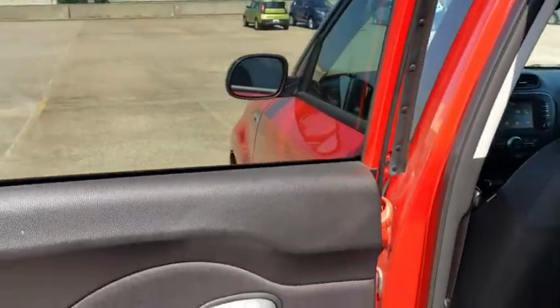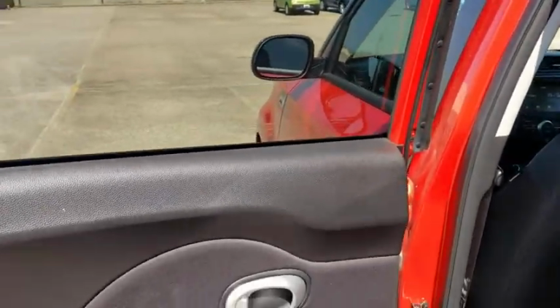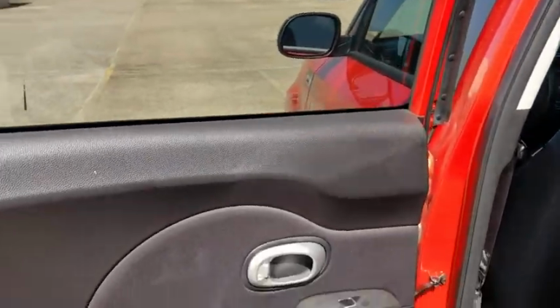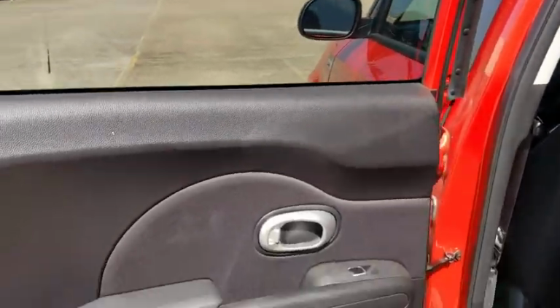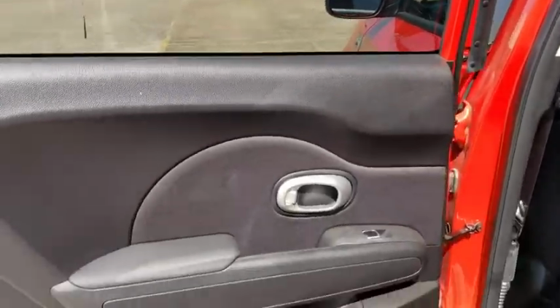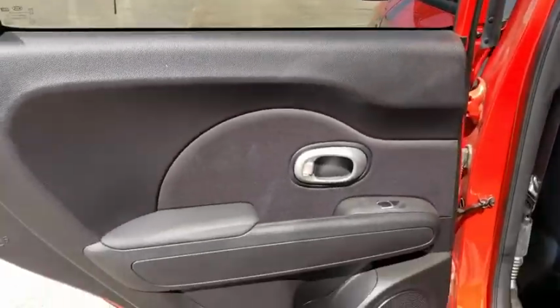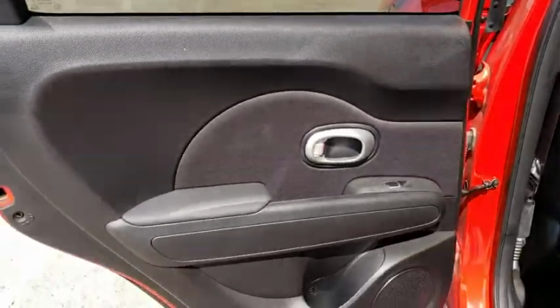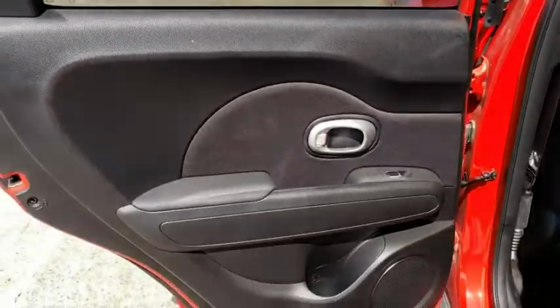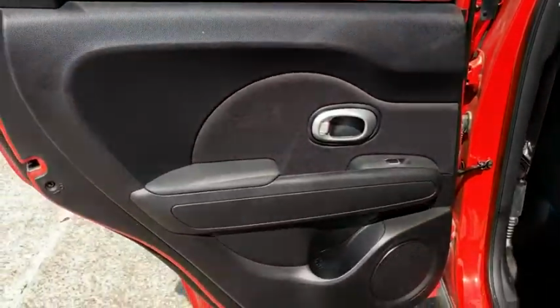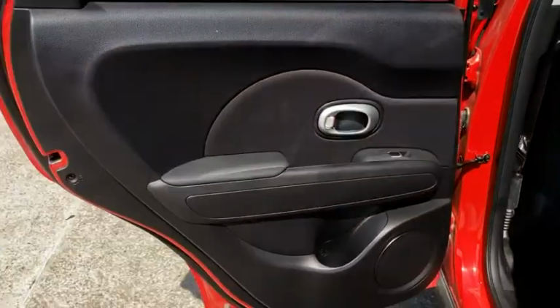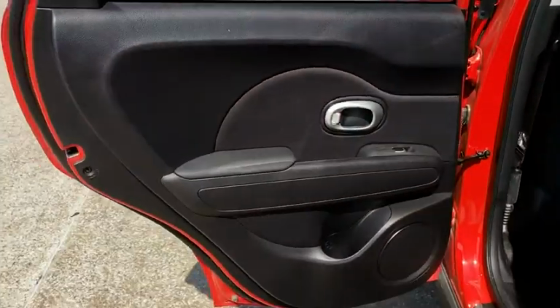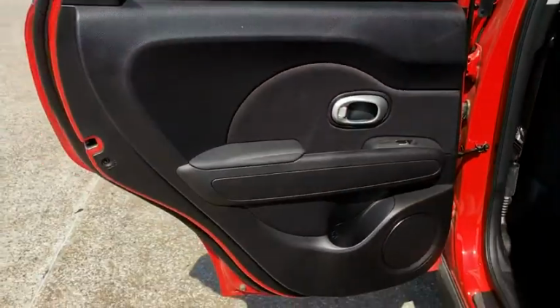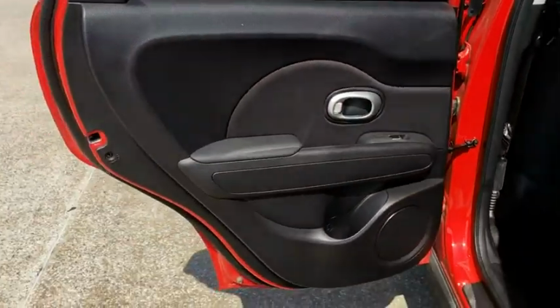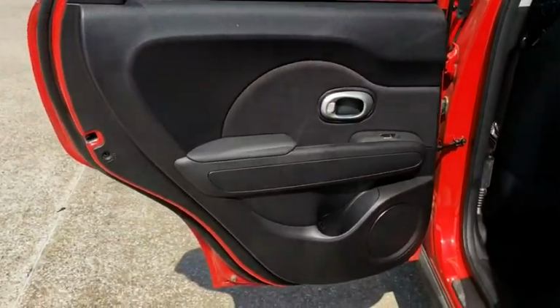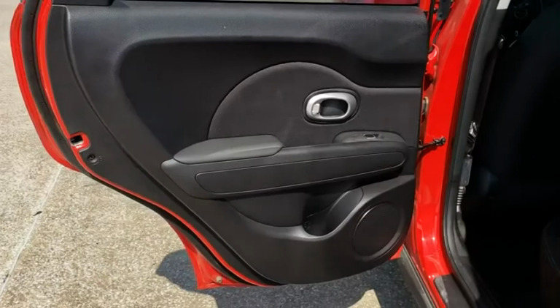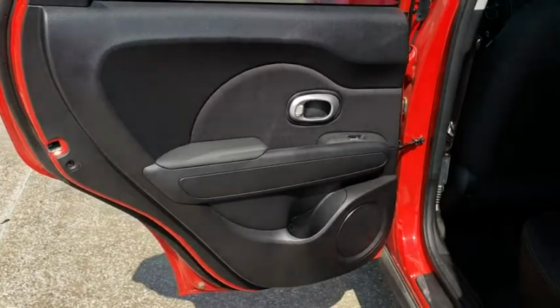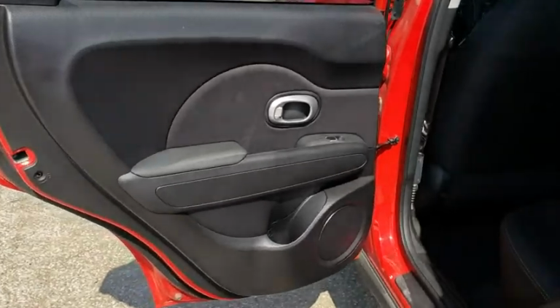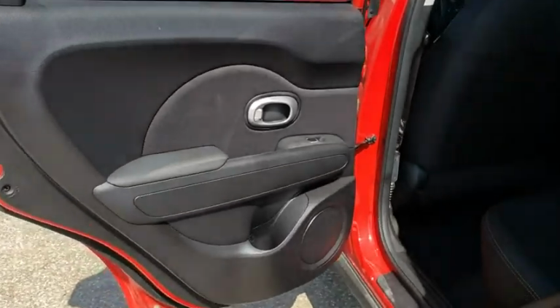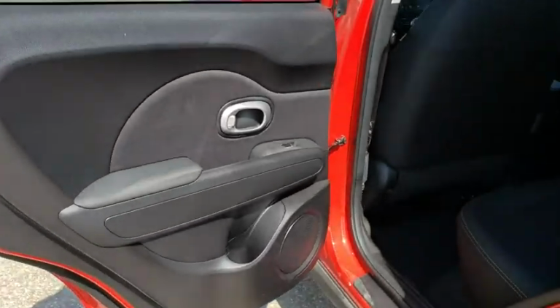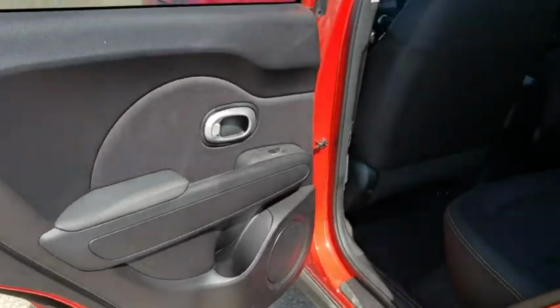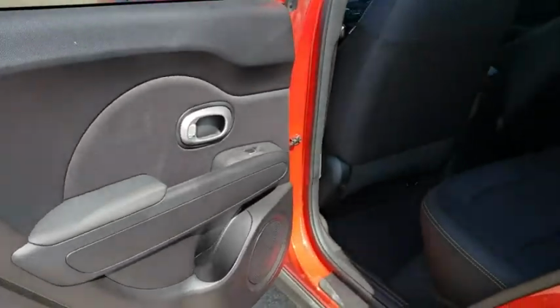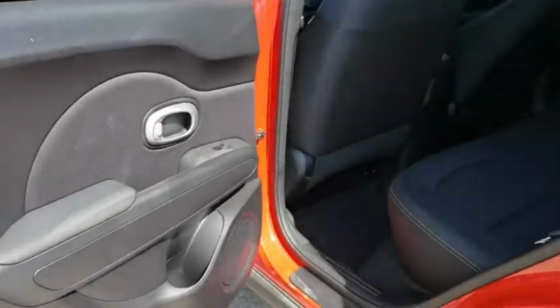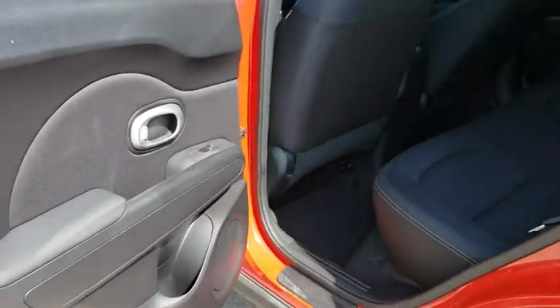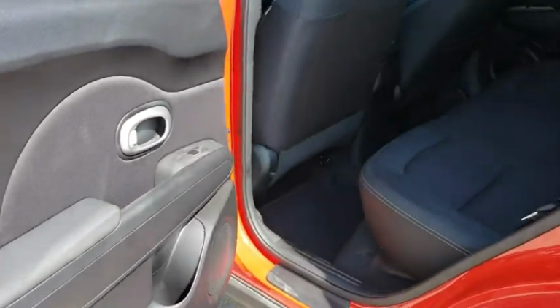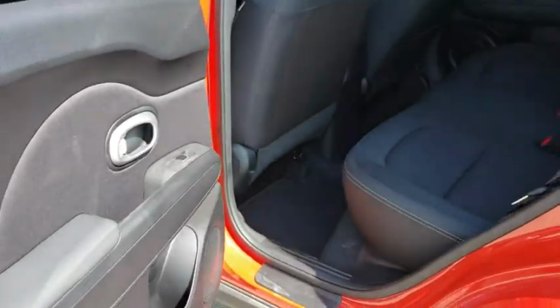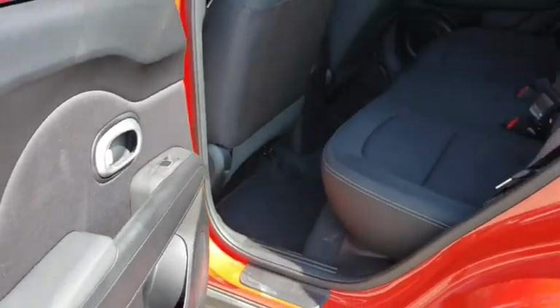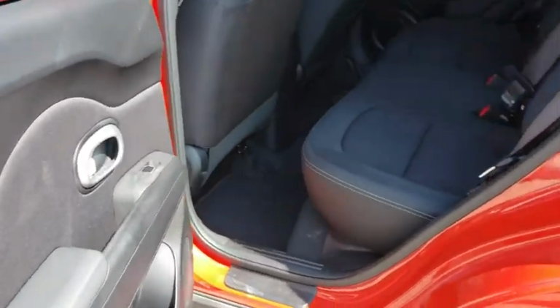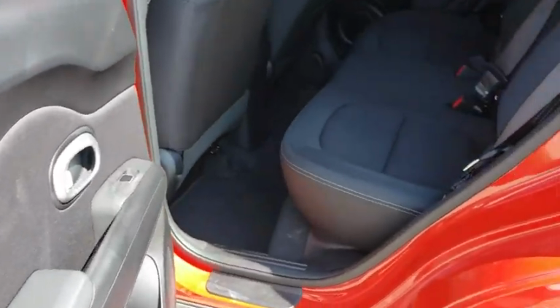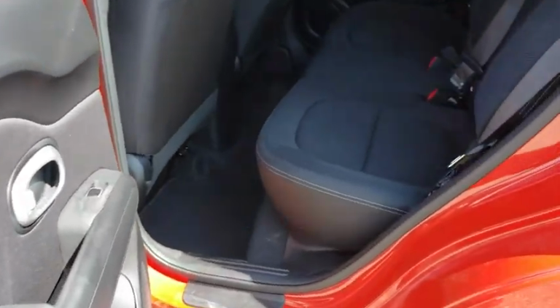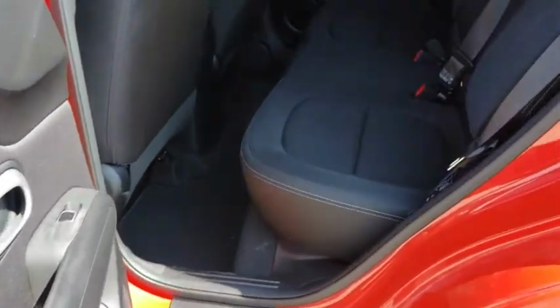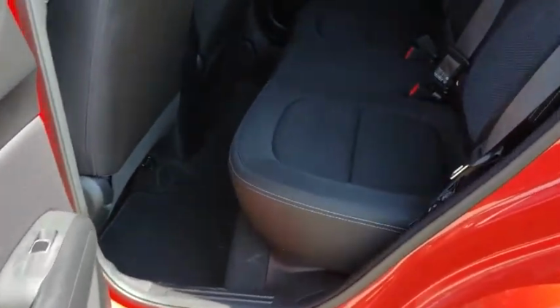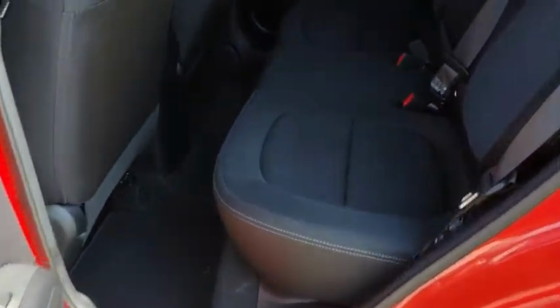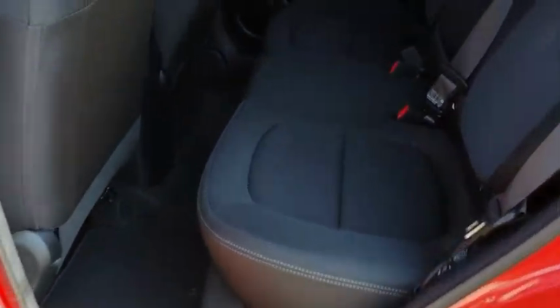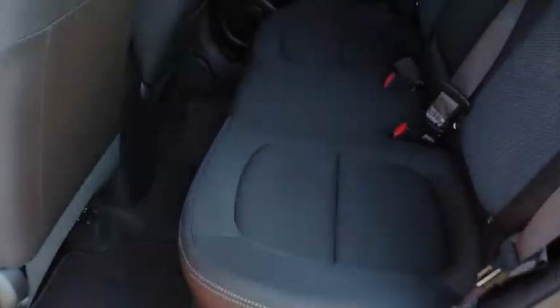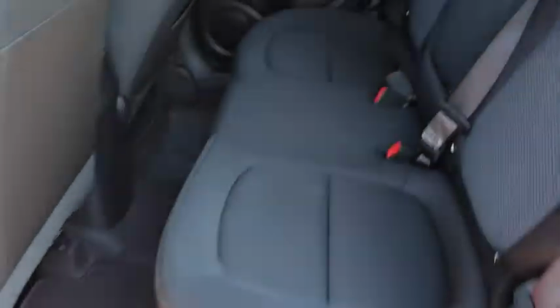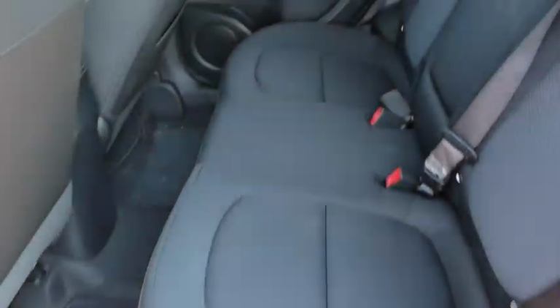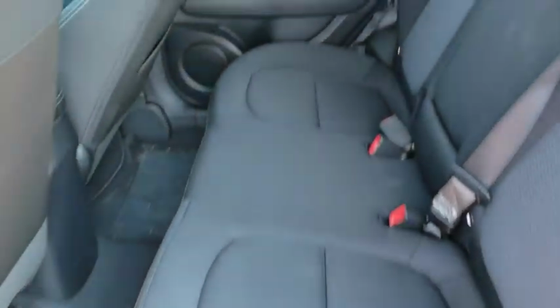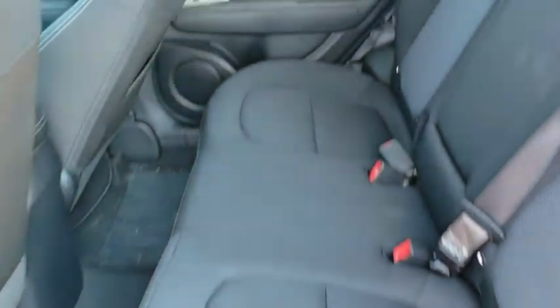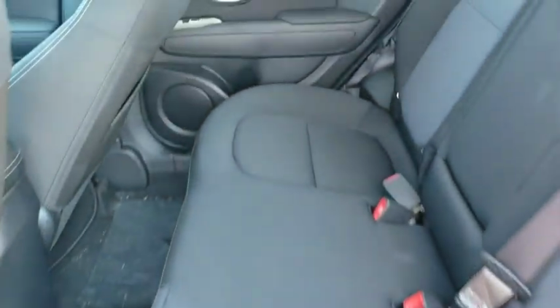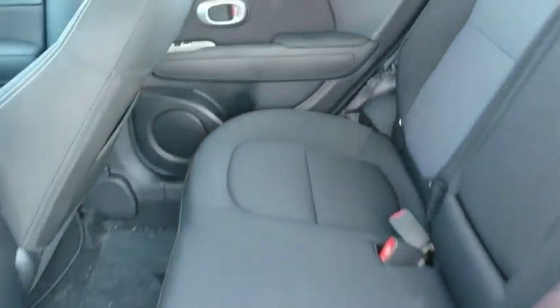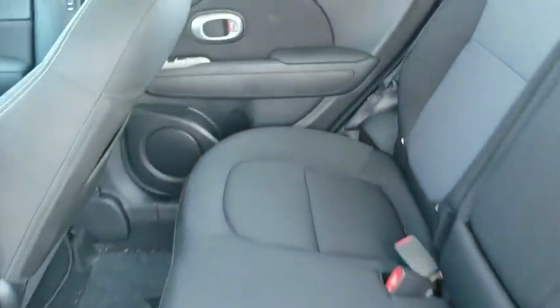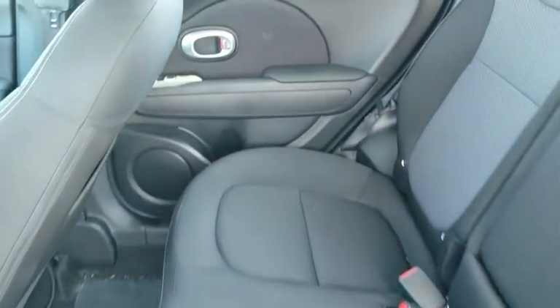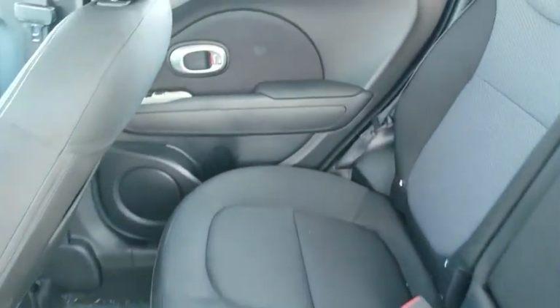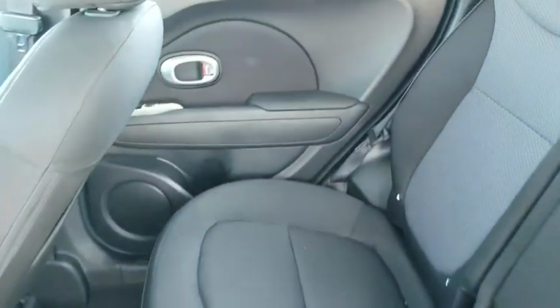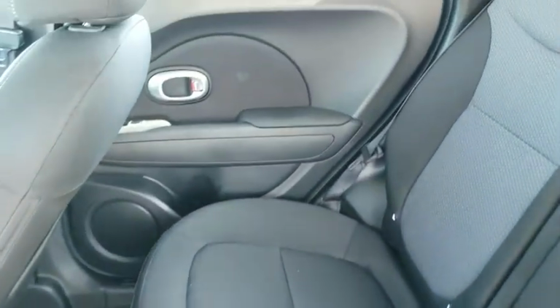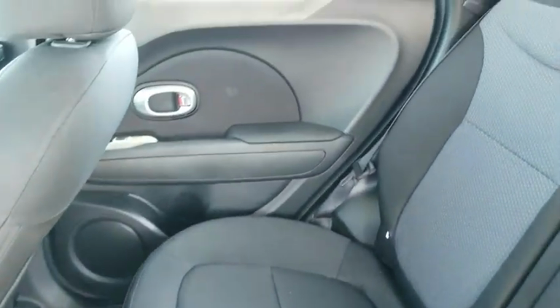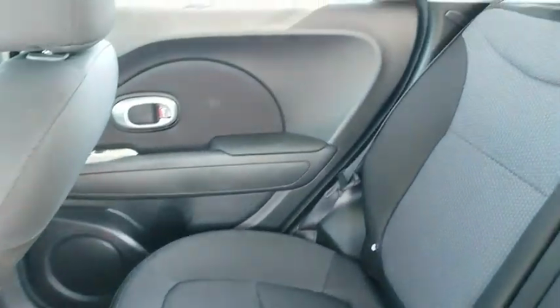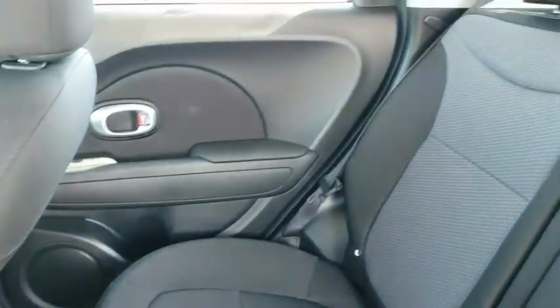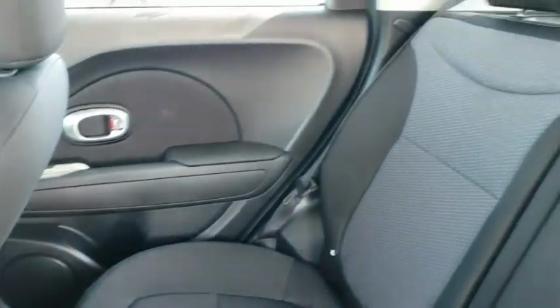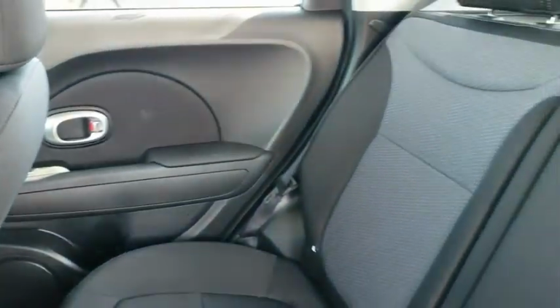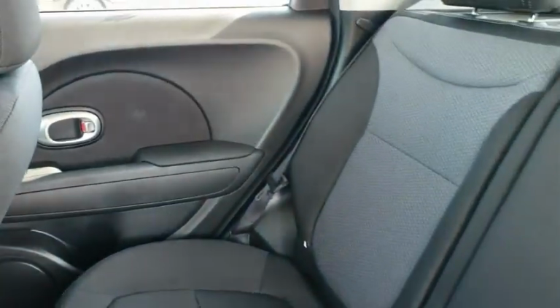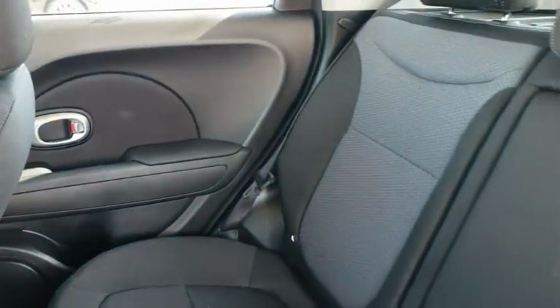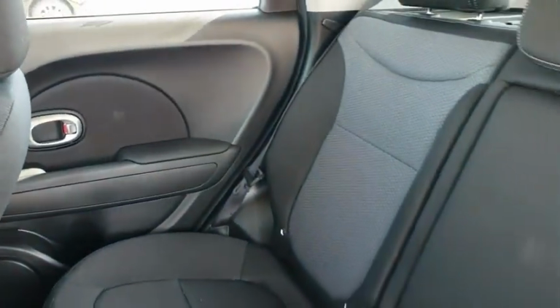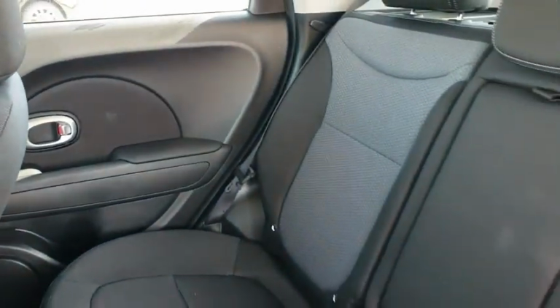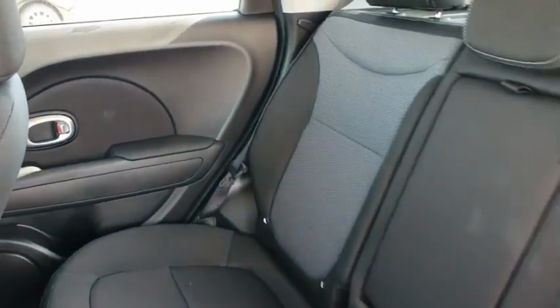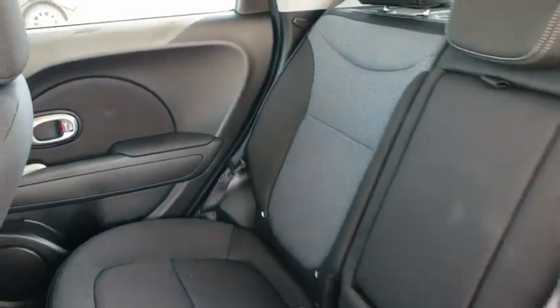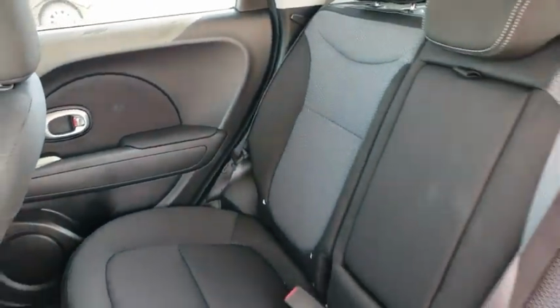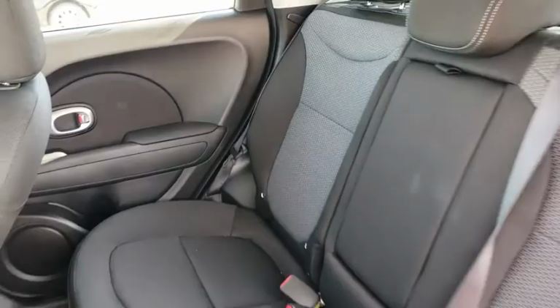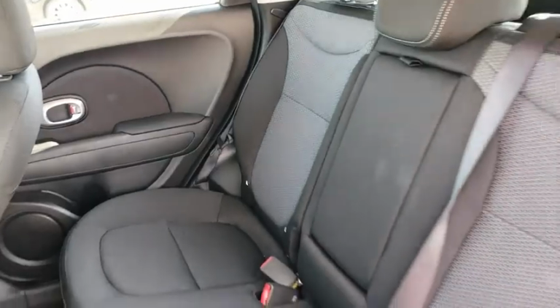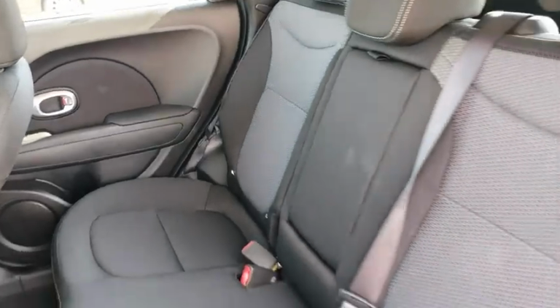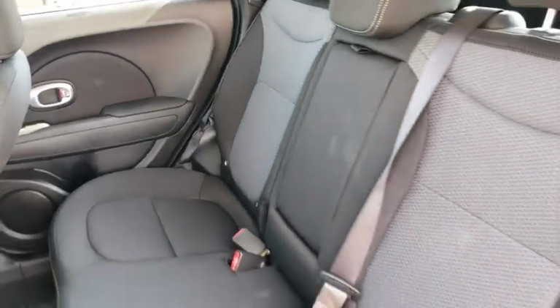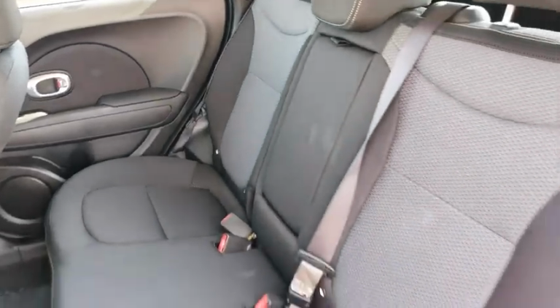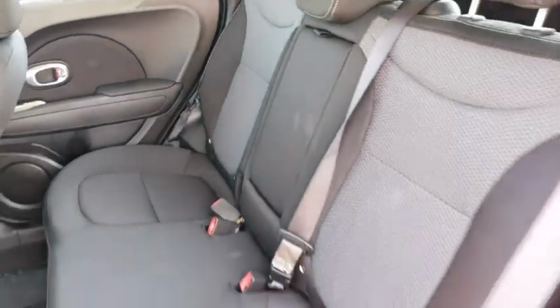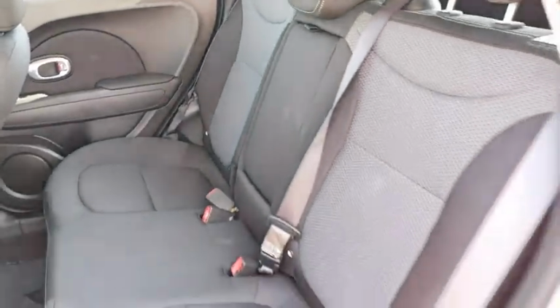Overhead console, brake assist, panic alarm, rear window wiper, driver vanity mirror, front reading lamp, tilt steering wheel.